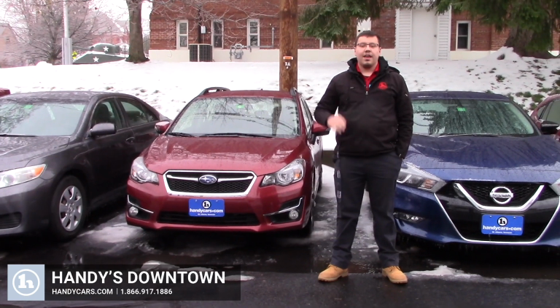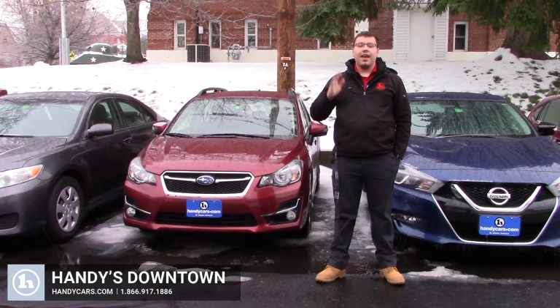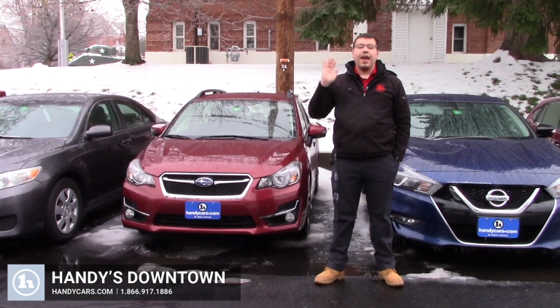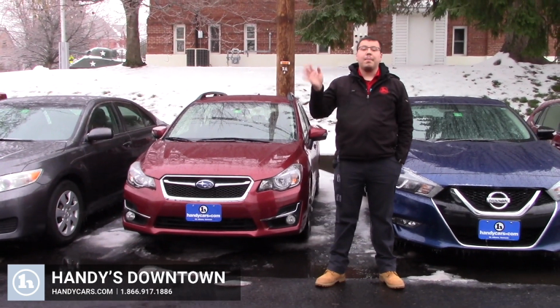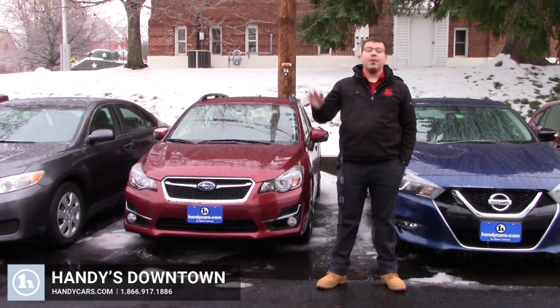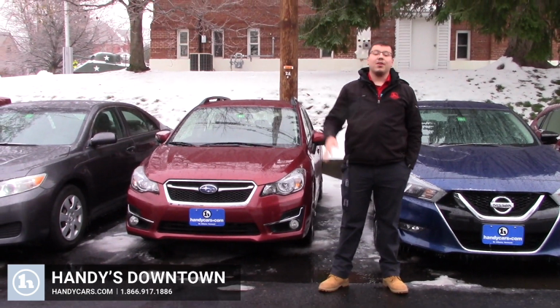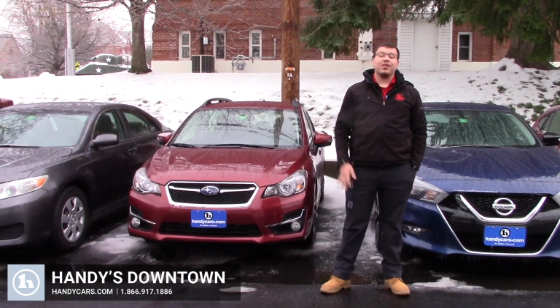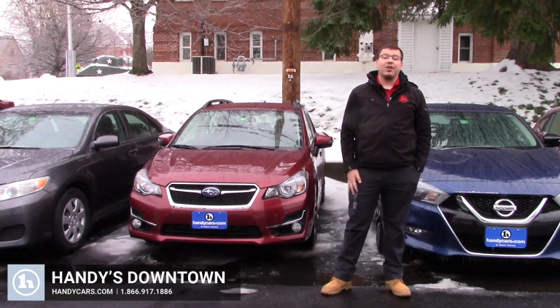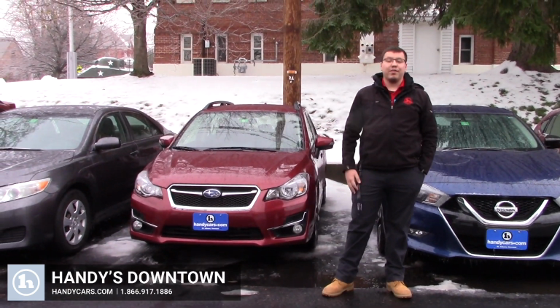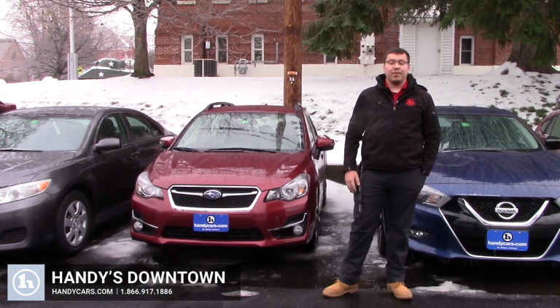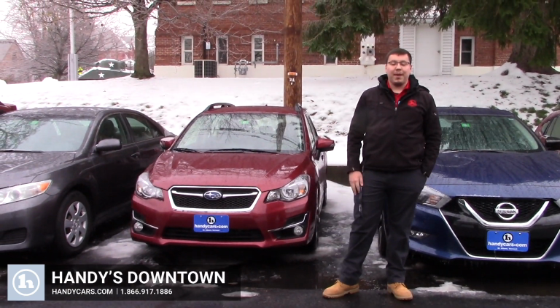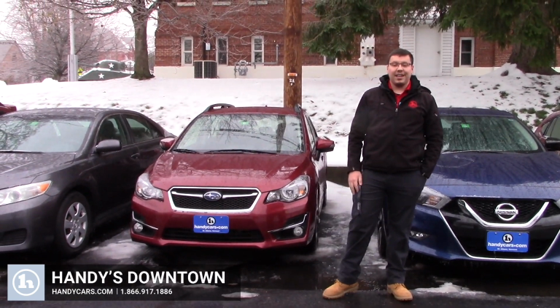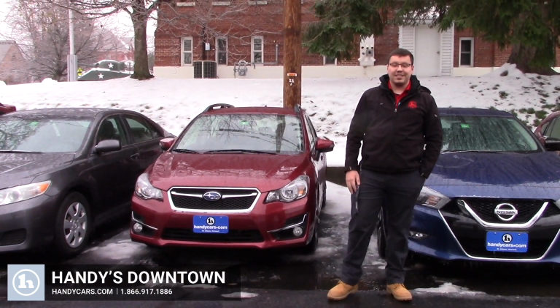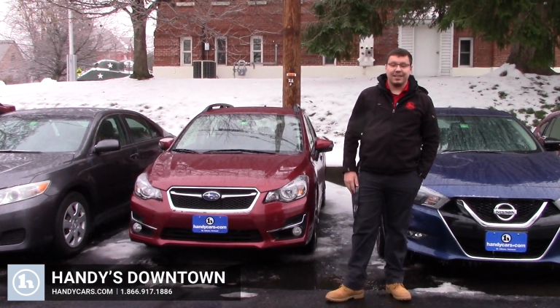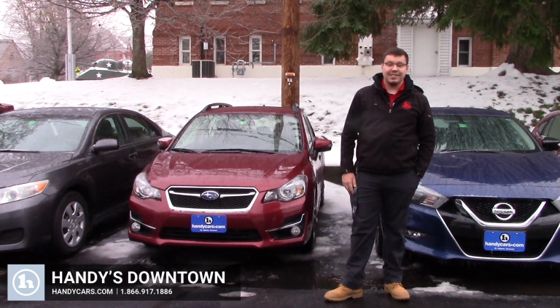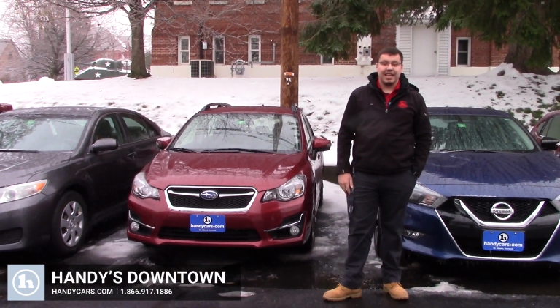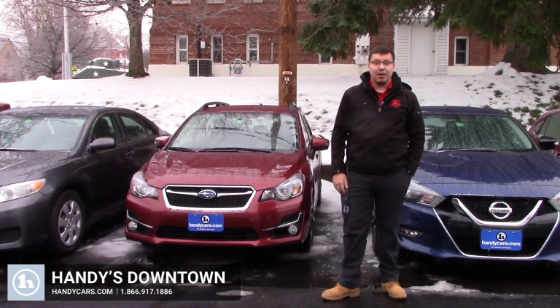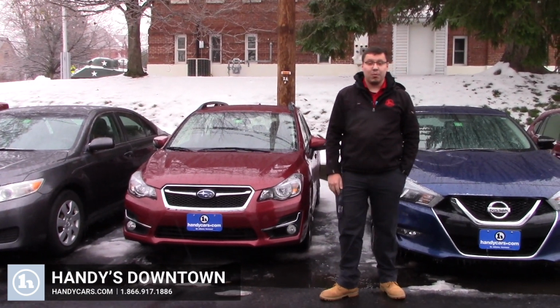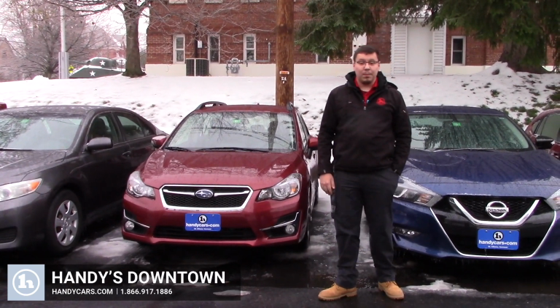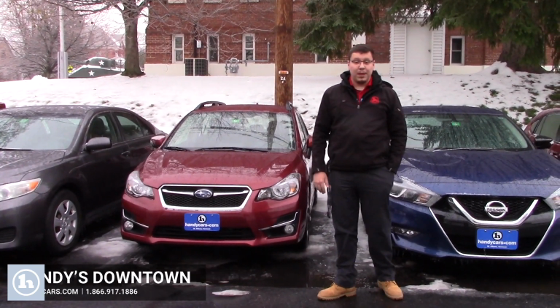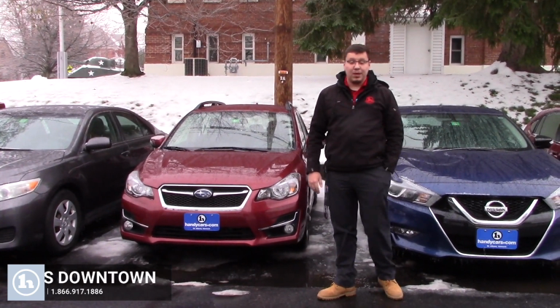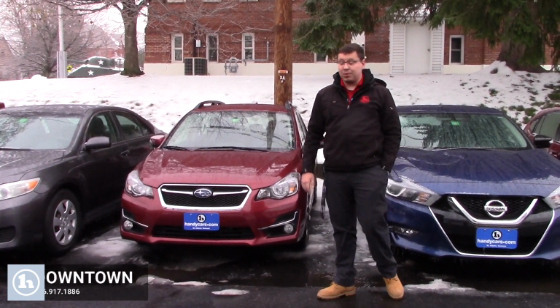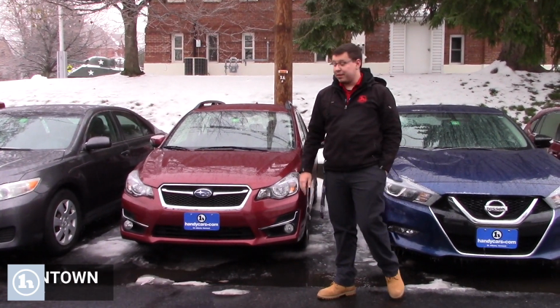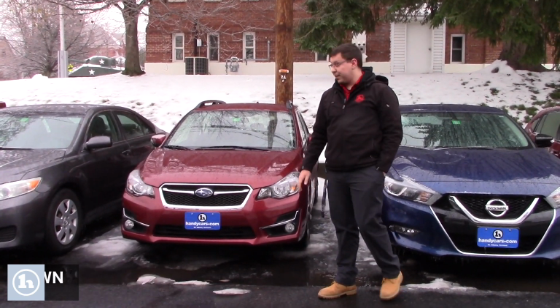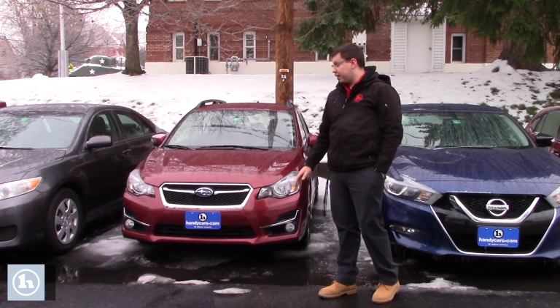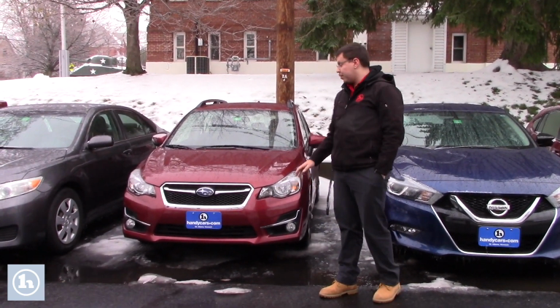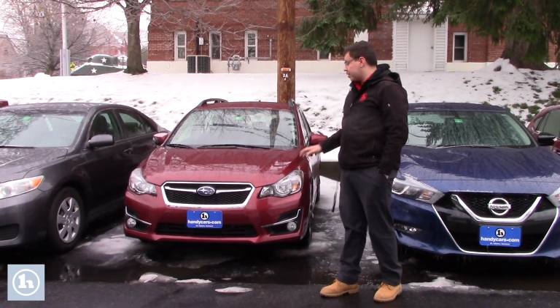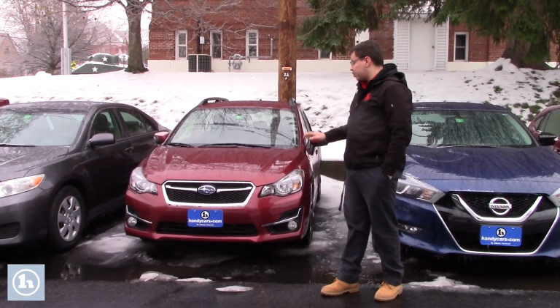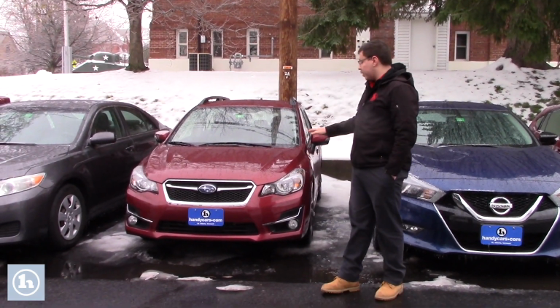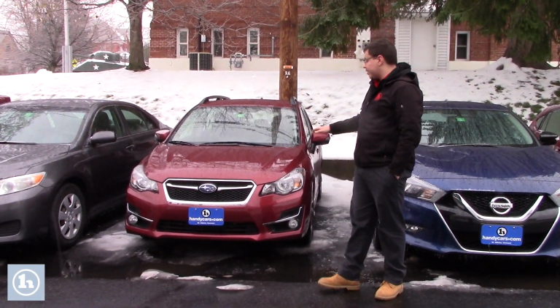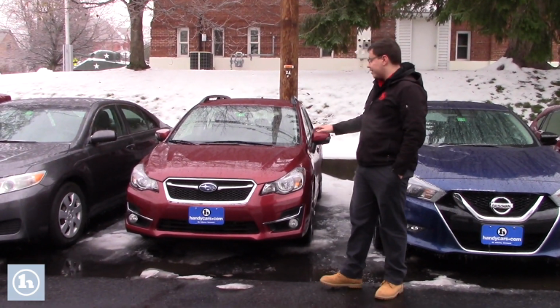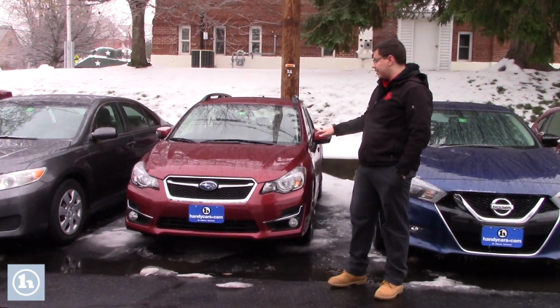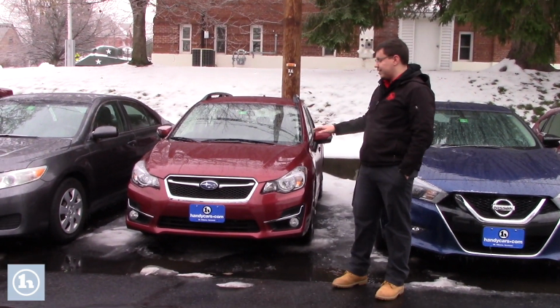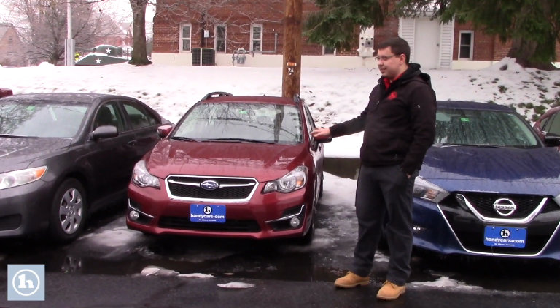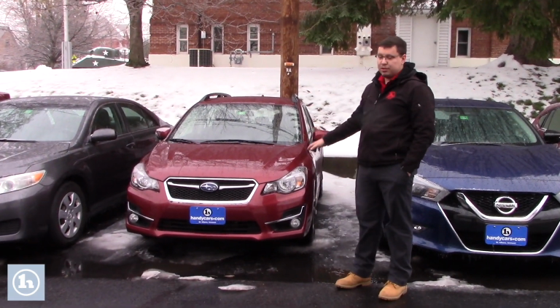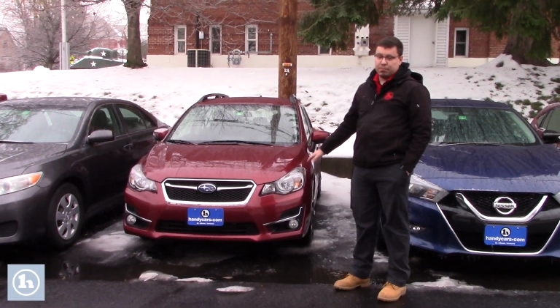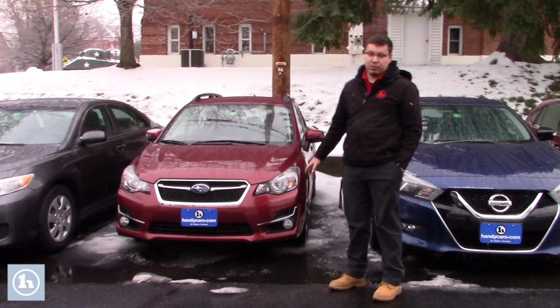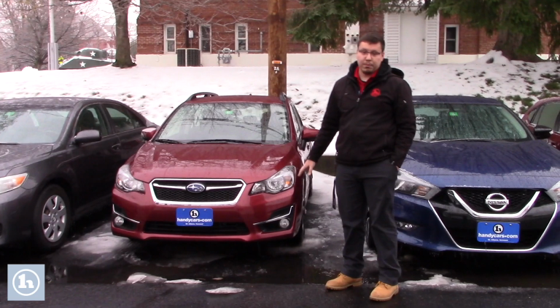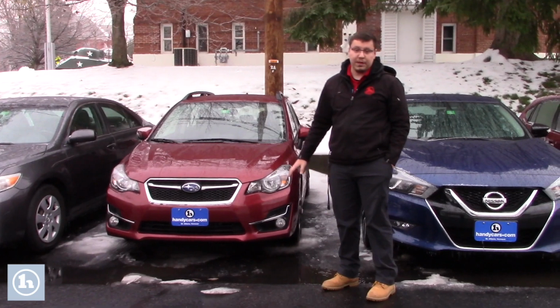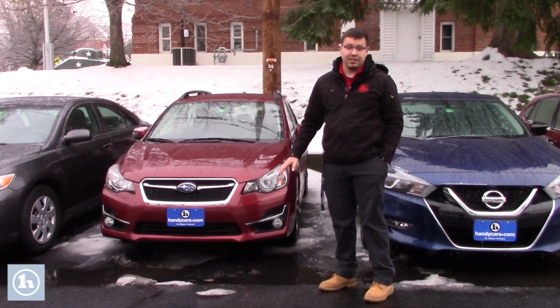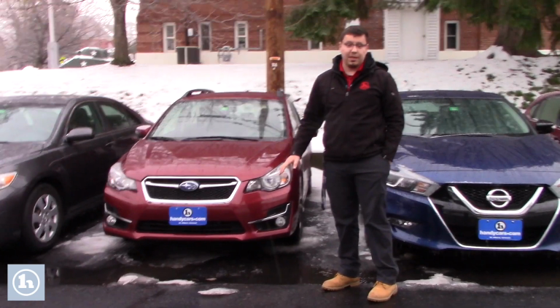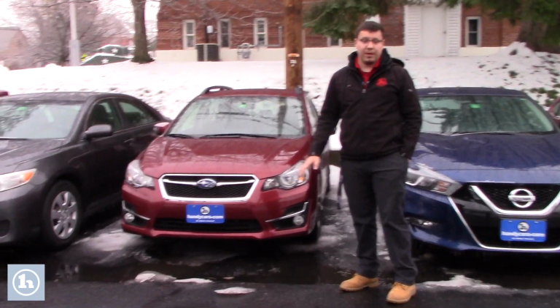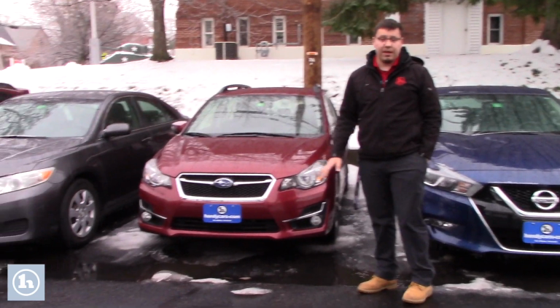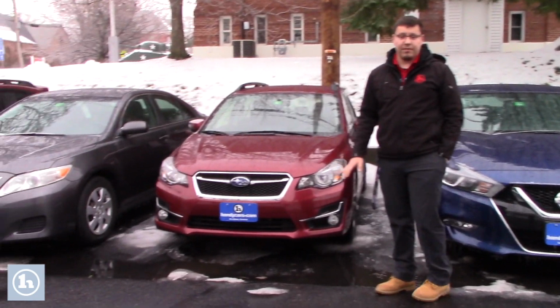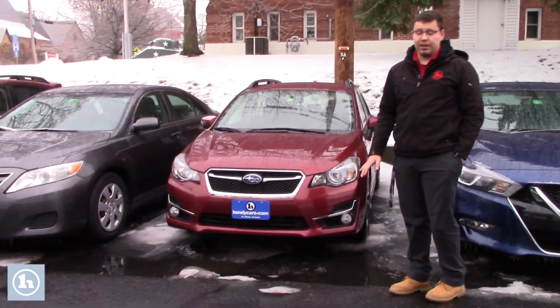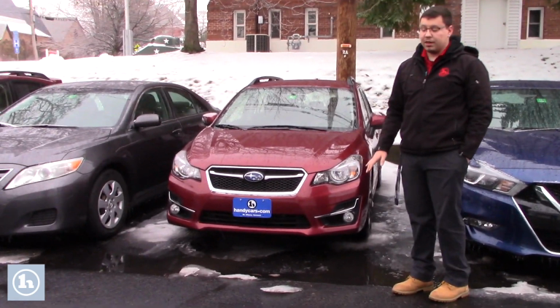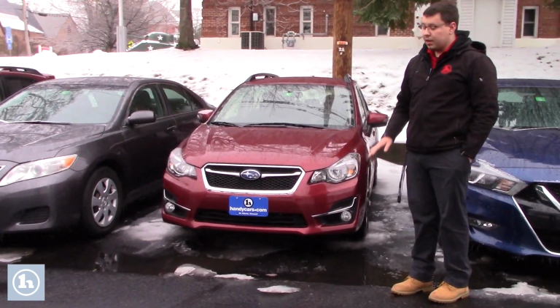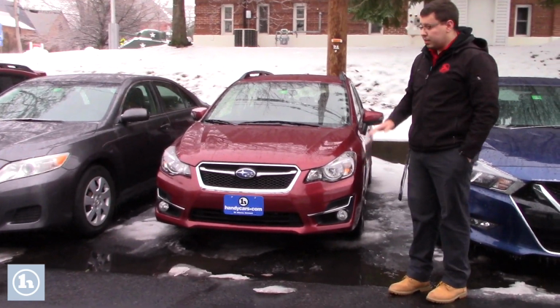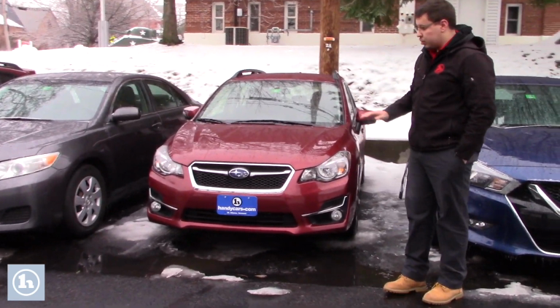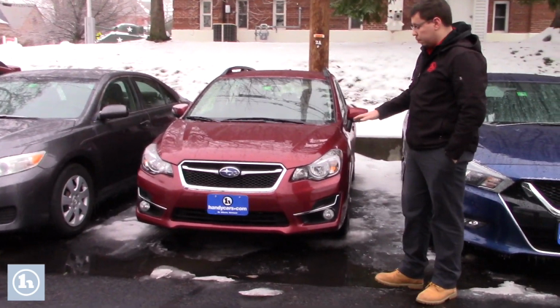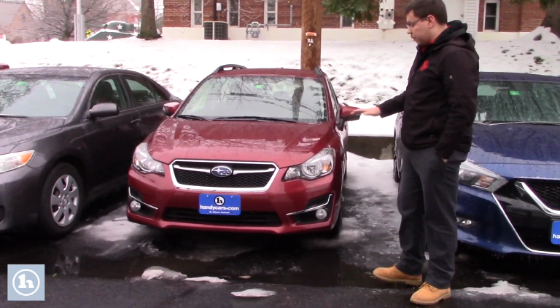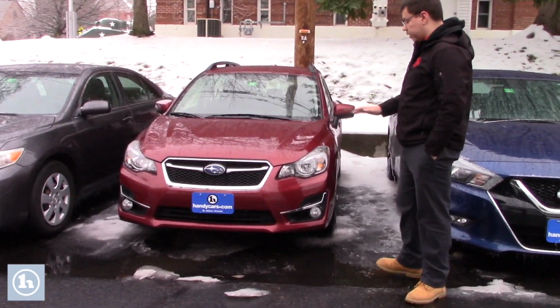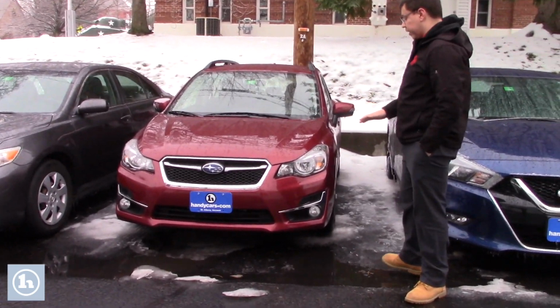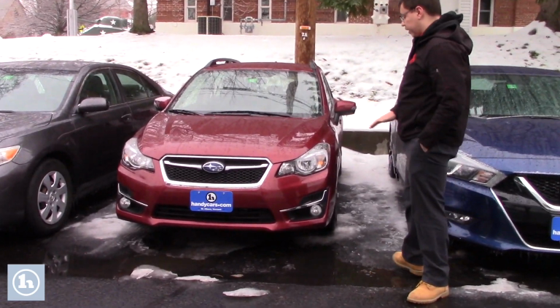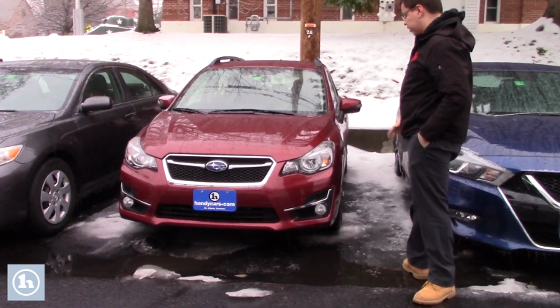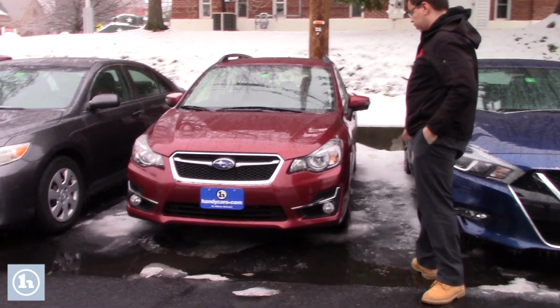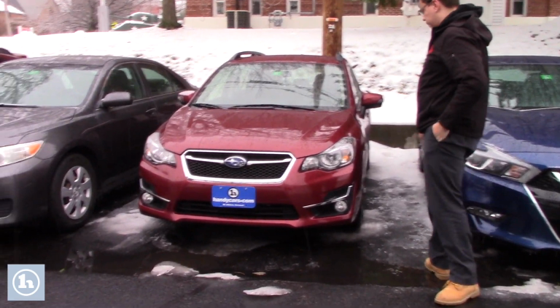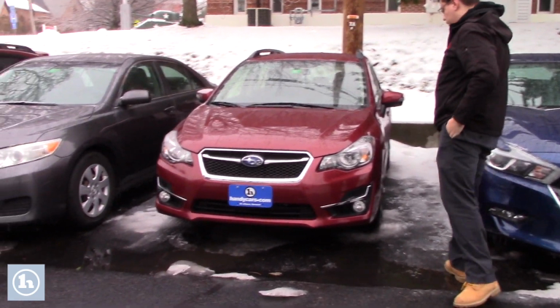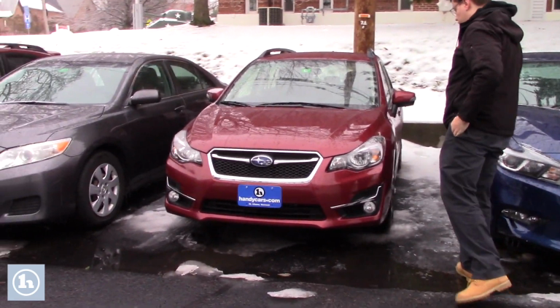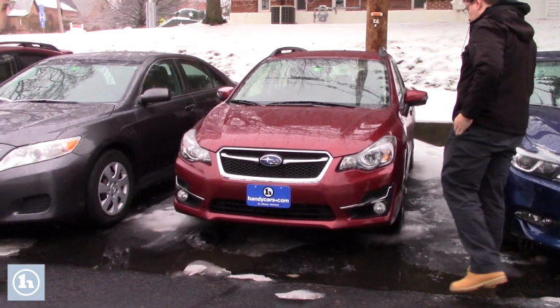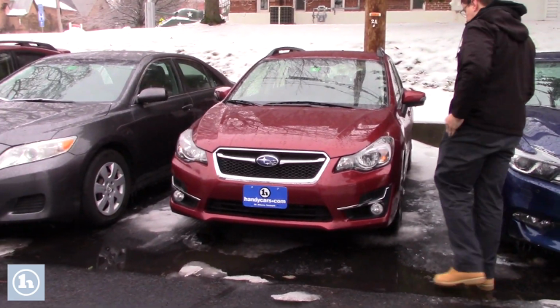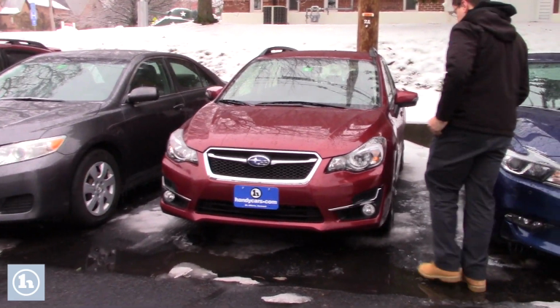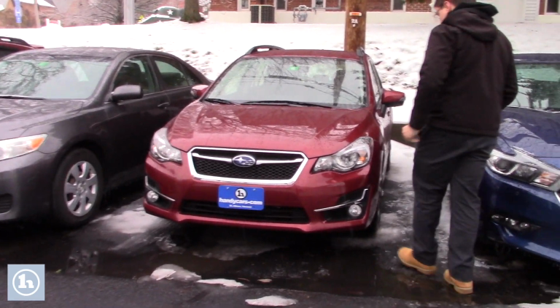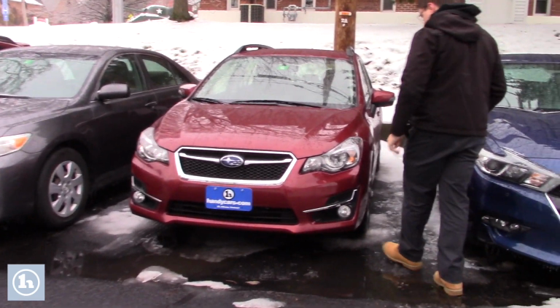Hey Paul, Cody from Haney's downtown. Want to make a quick video on the 2016 Subaru Impreza that we have here. Super clean, super low miles too.